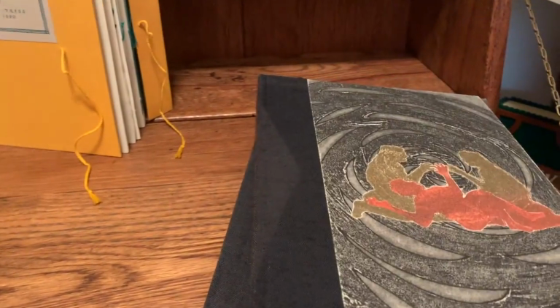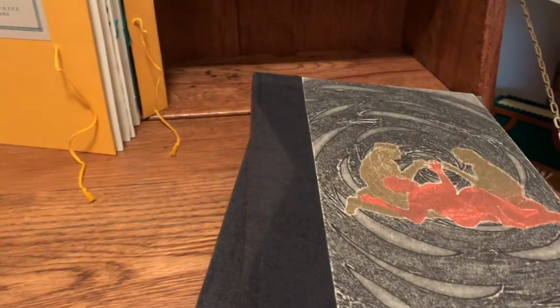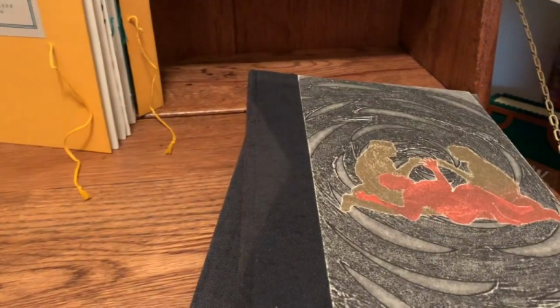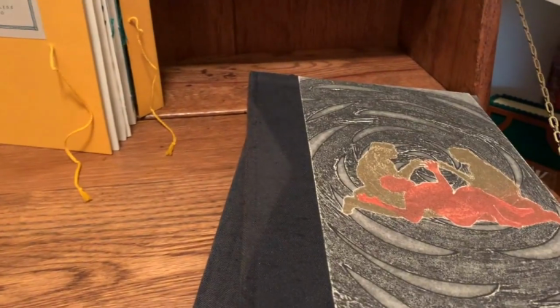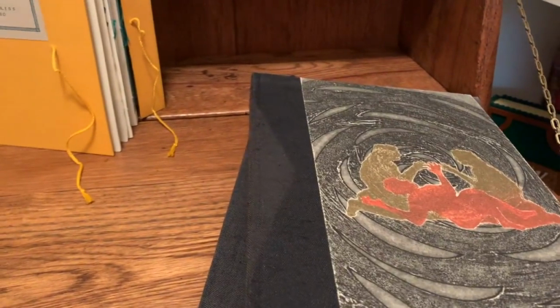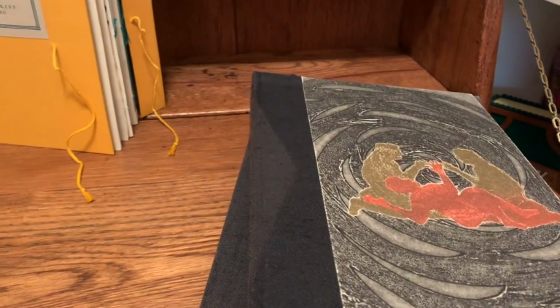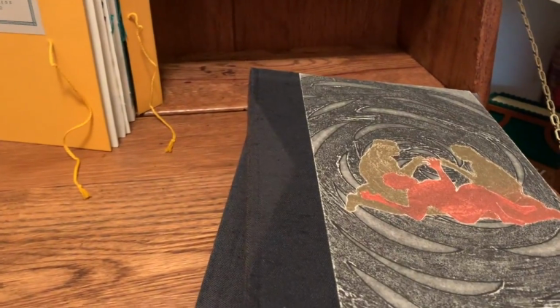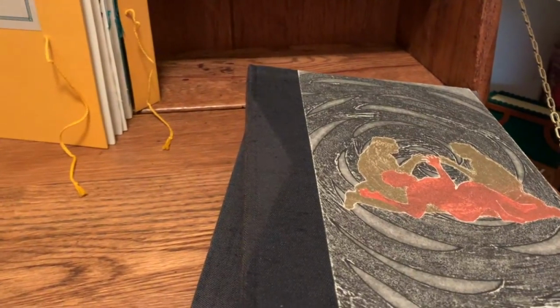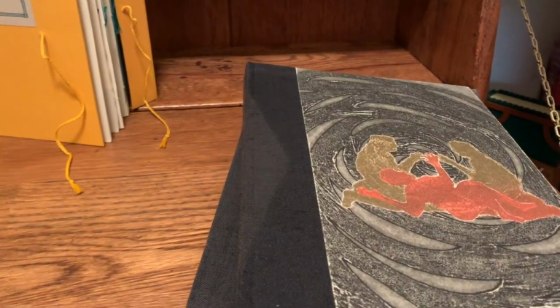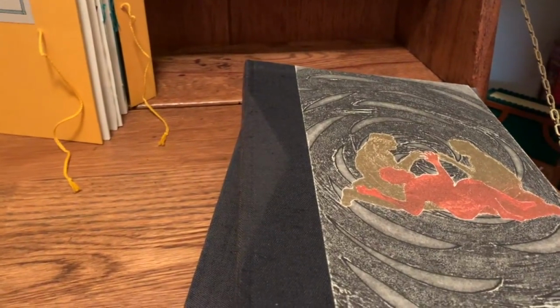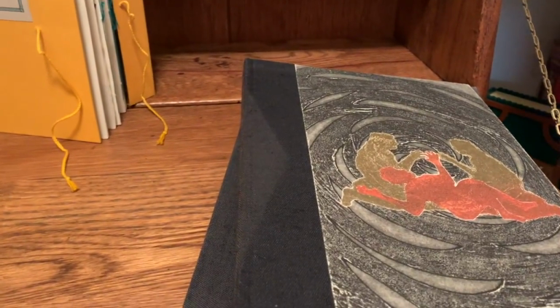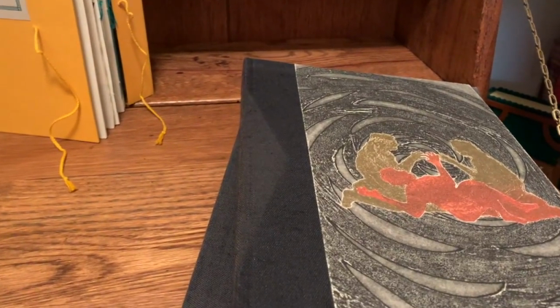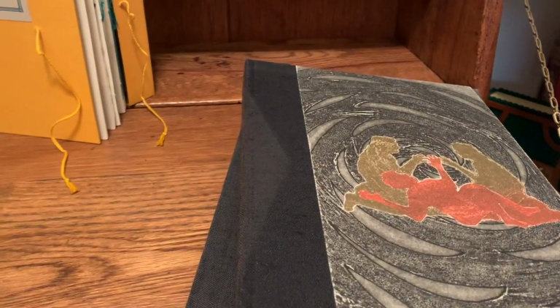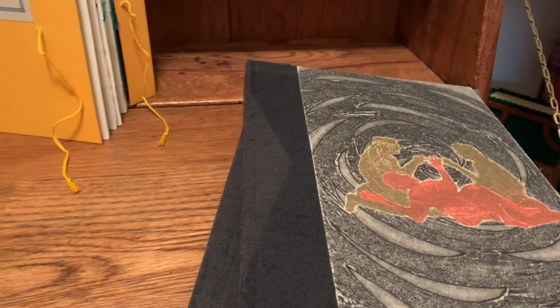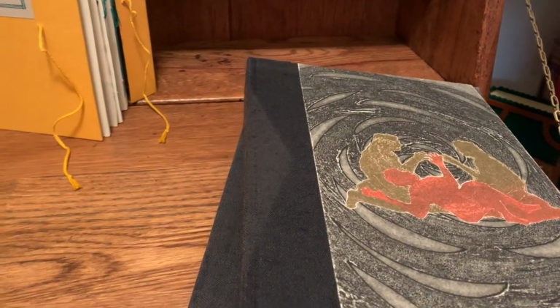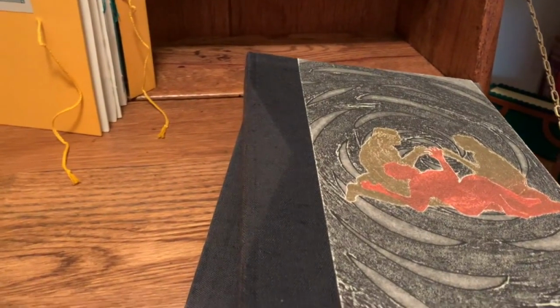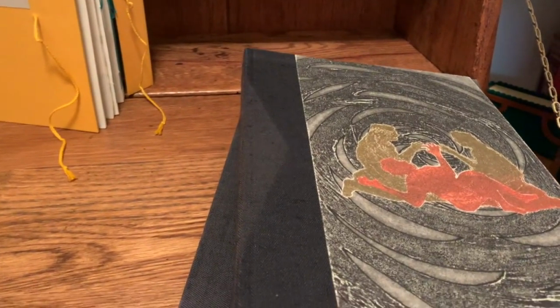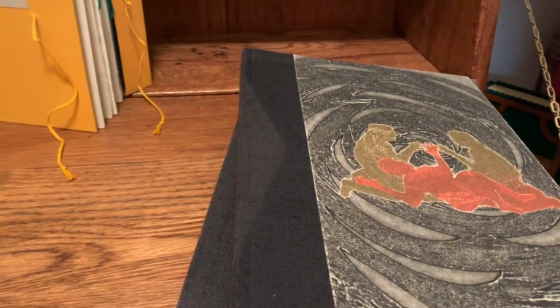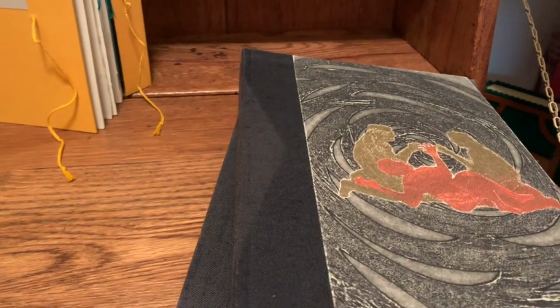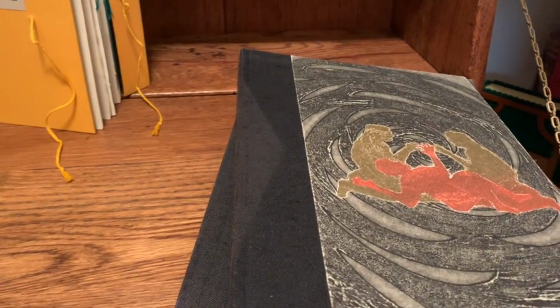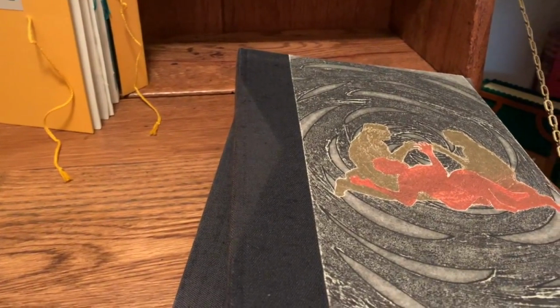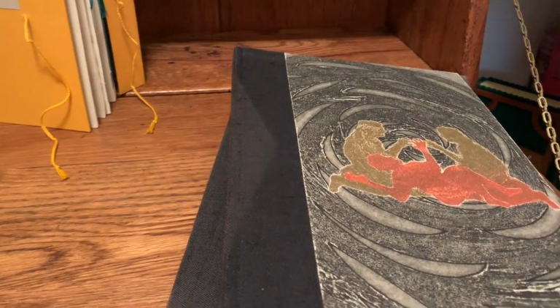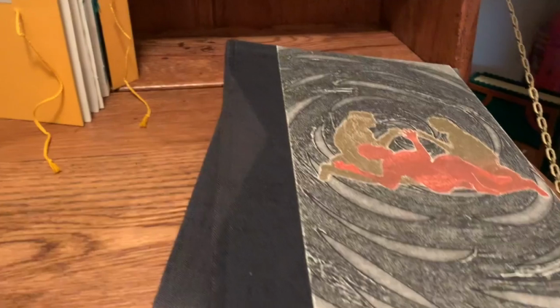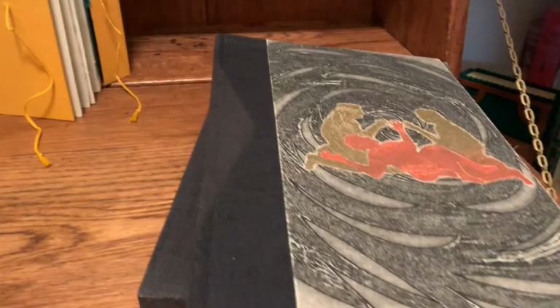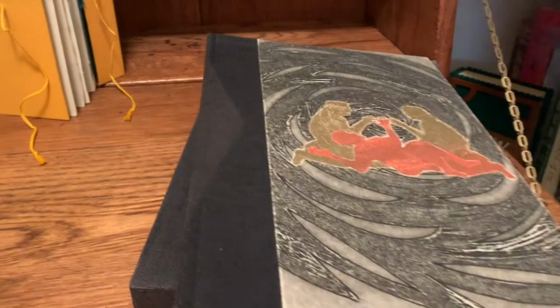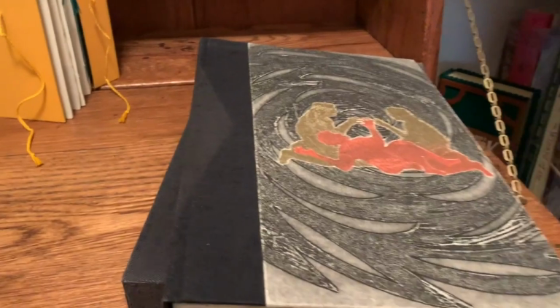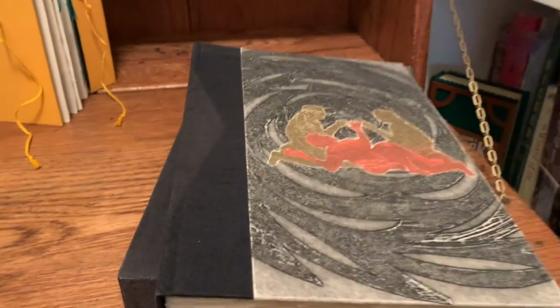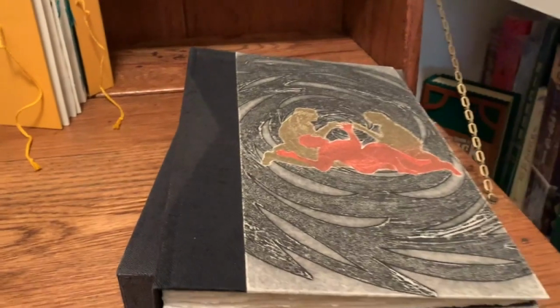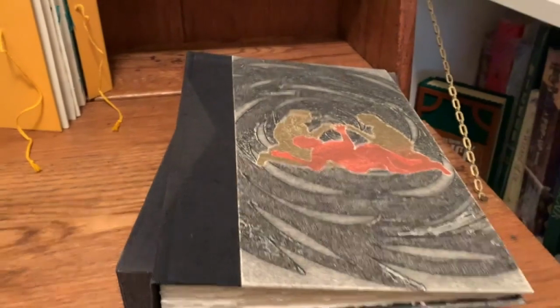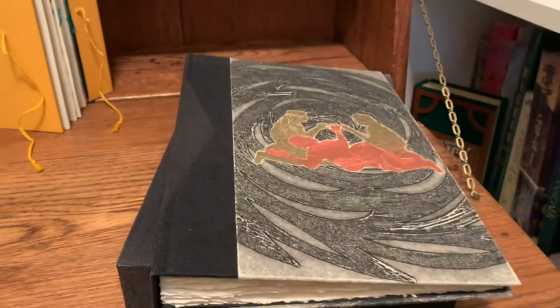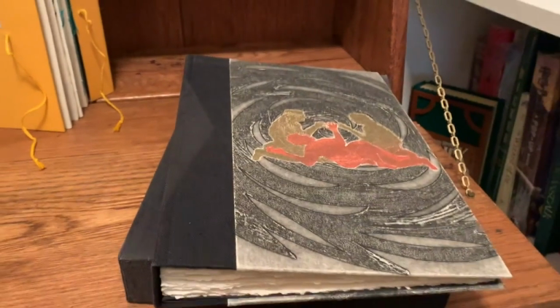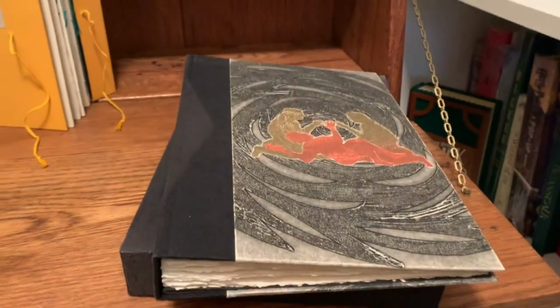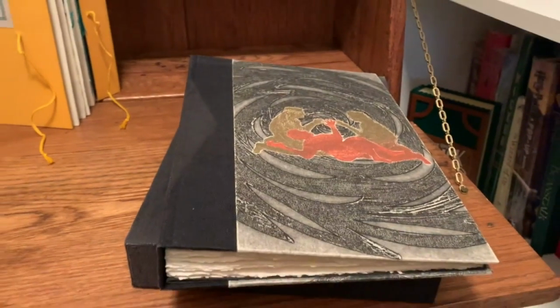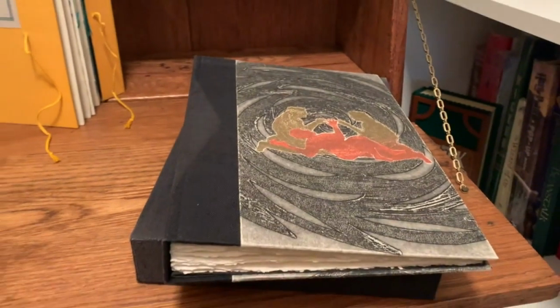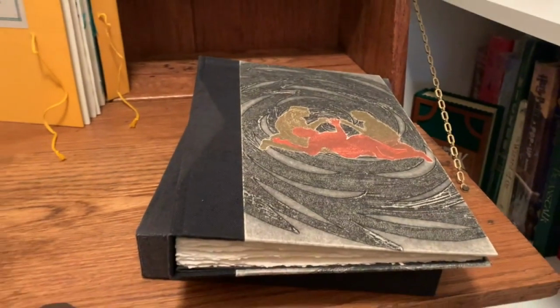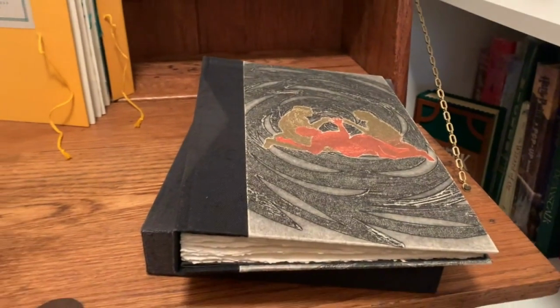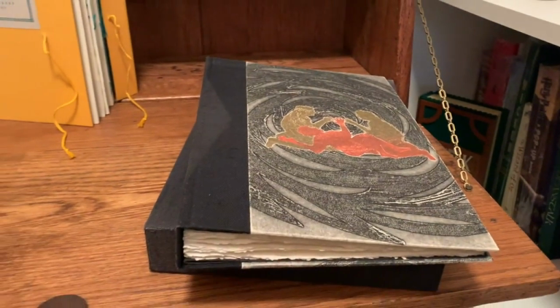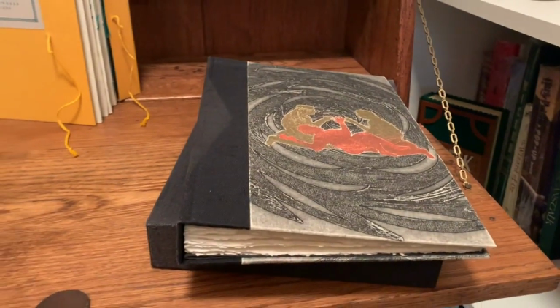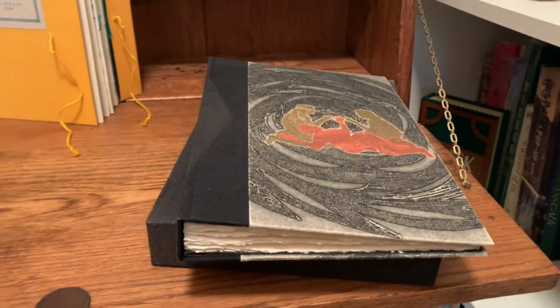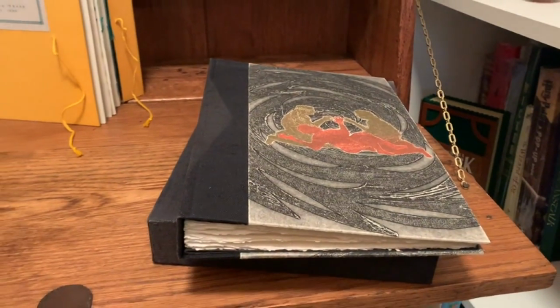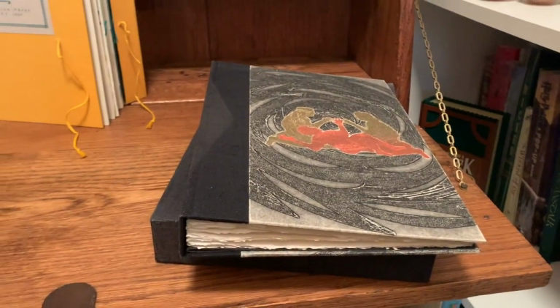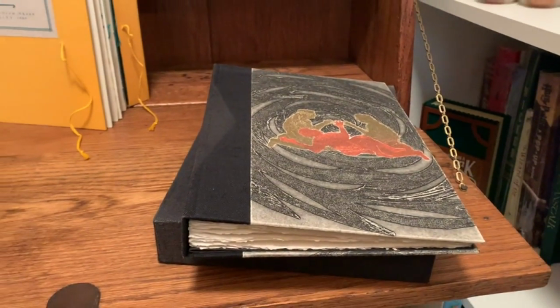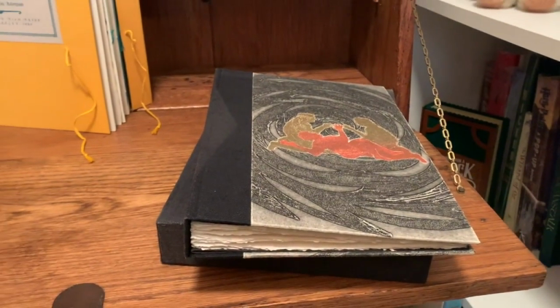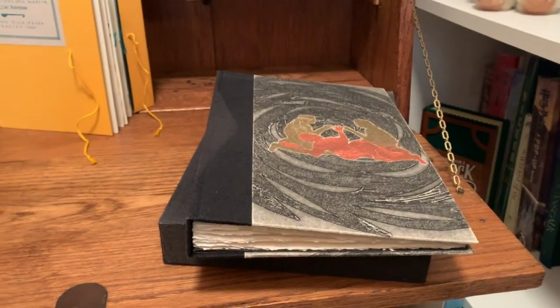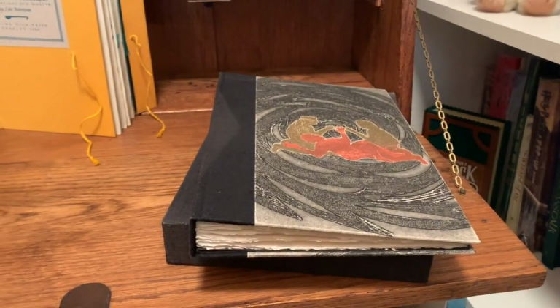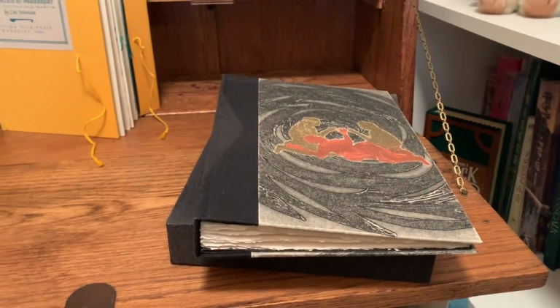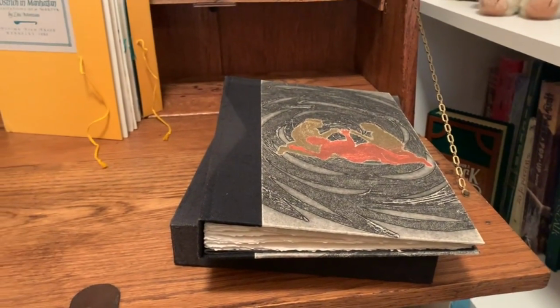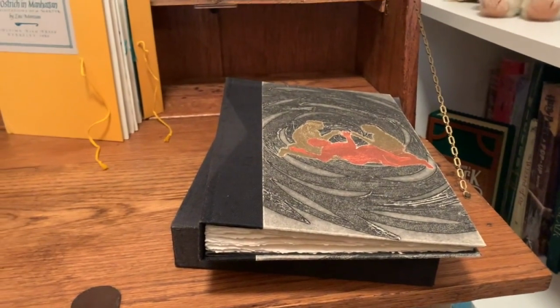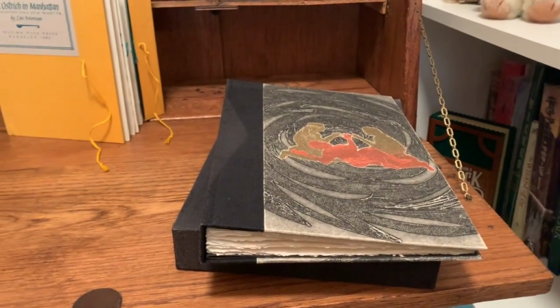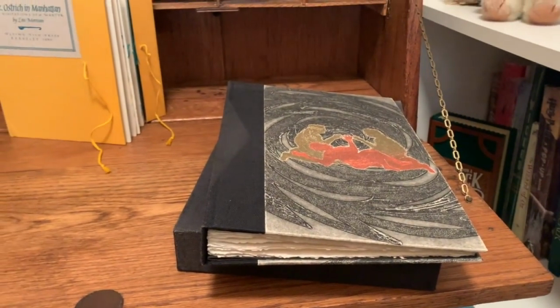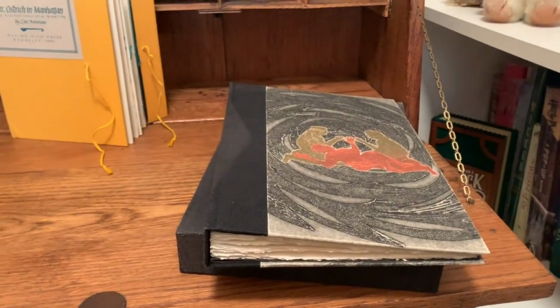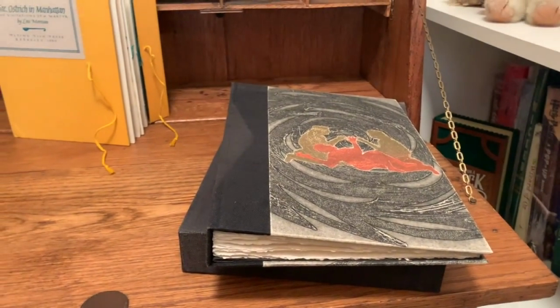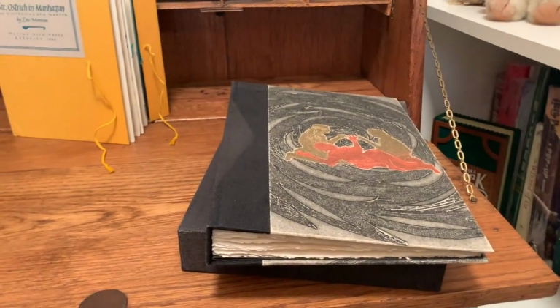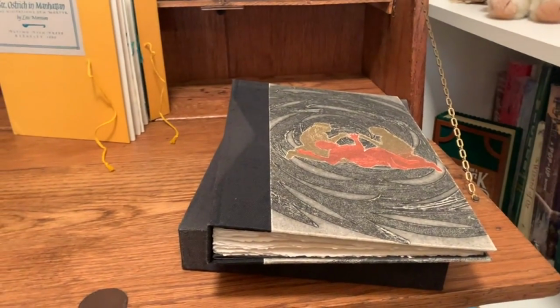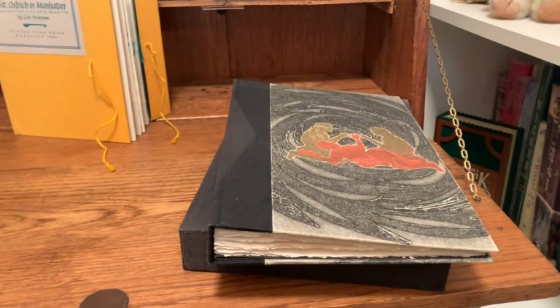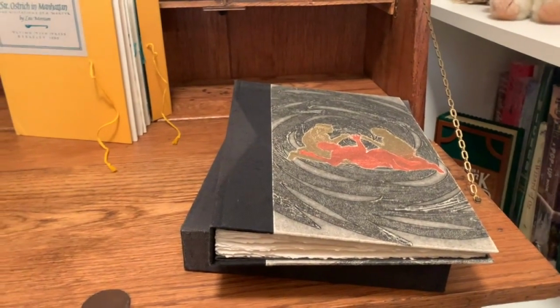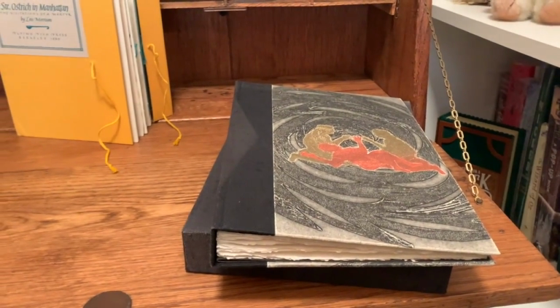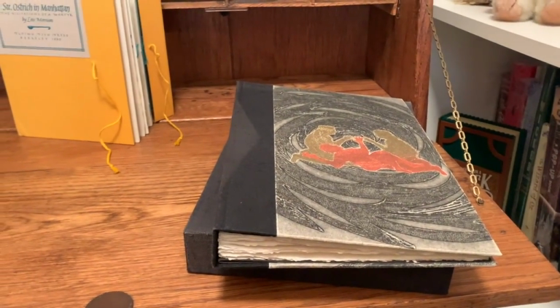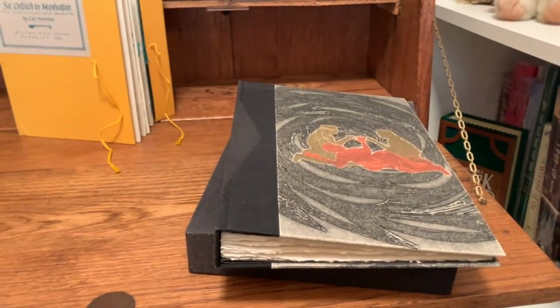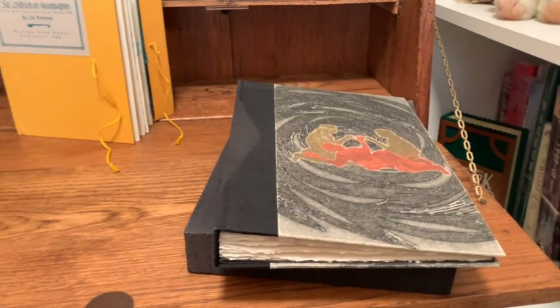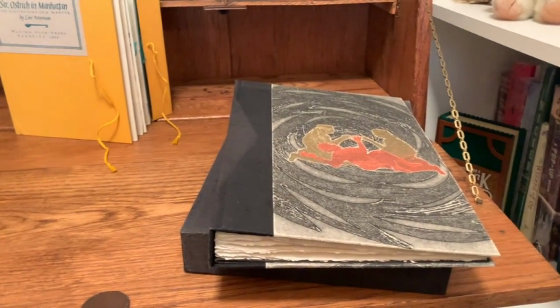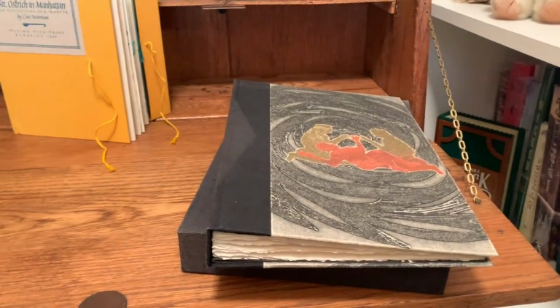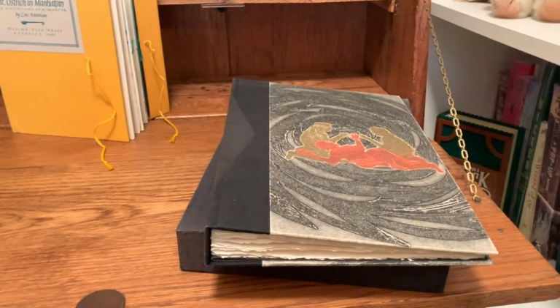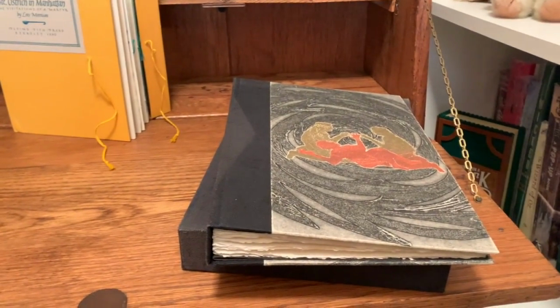Well, that's it for today. I hope you've enjoyed this pop-up tour of art in 3D.